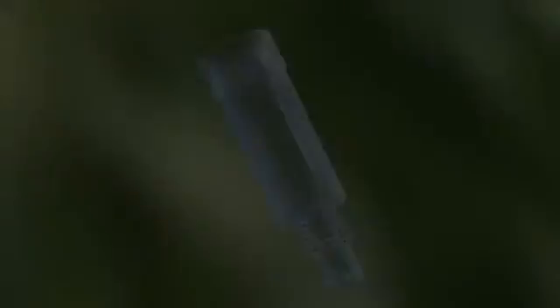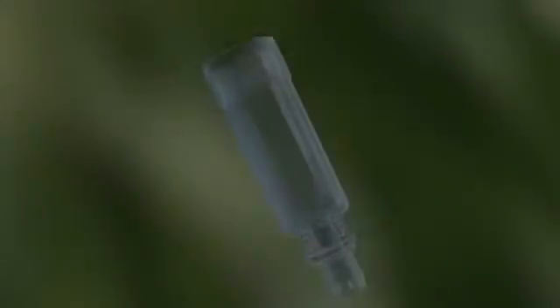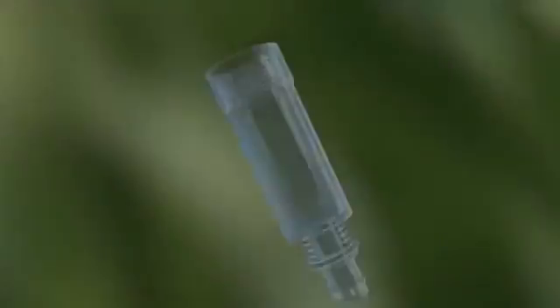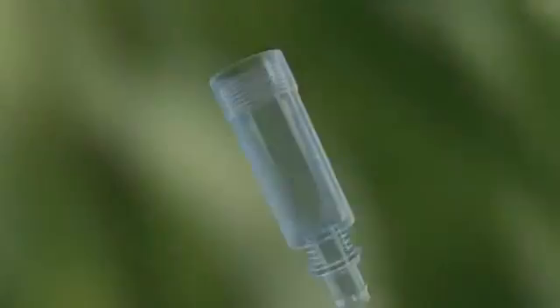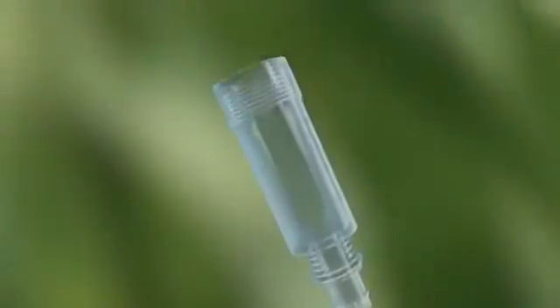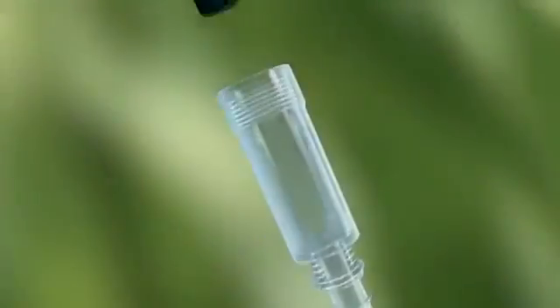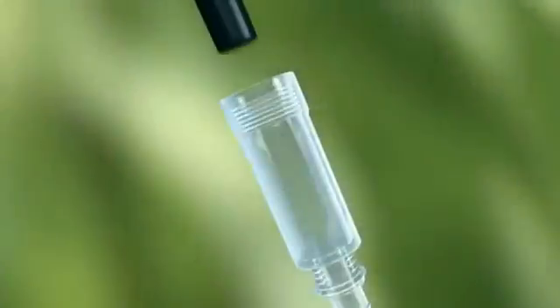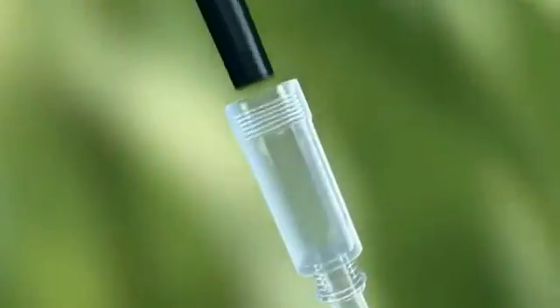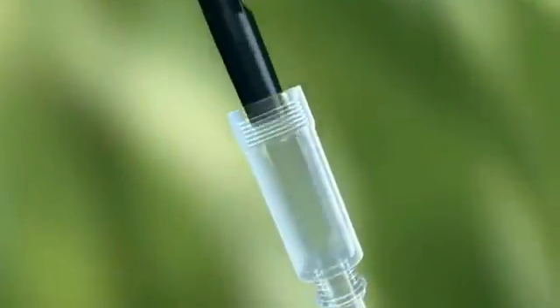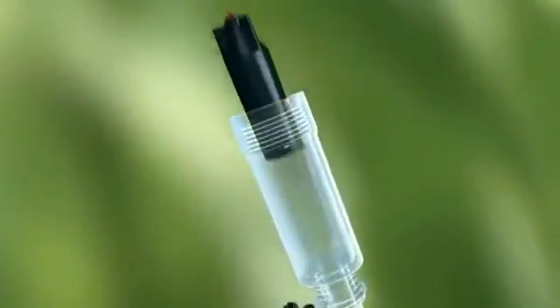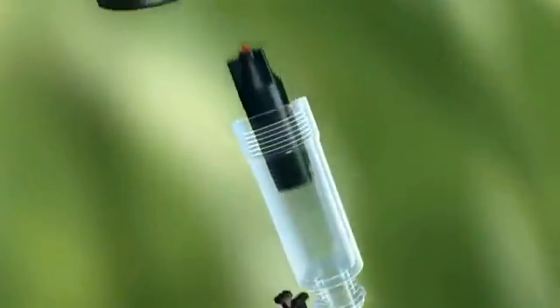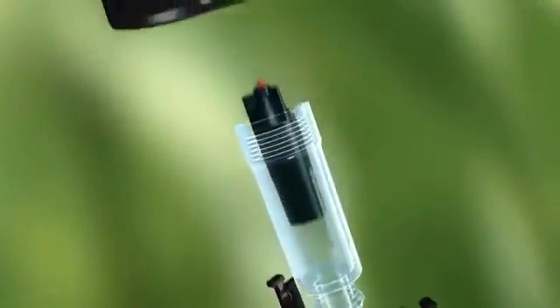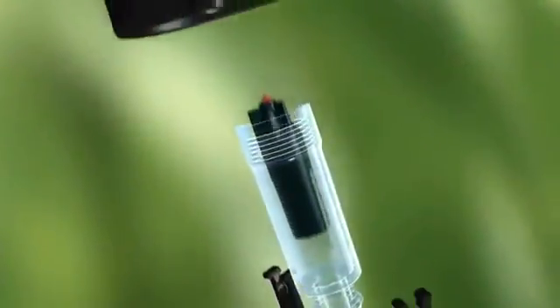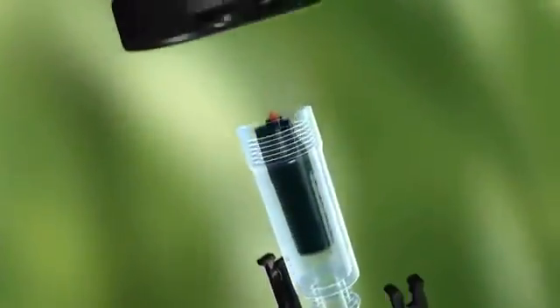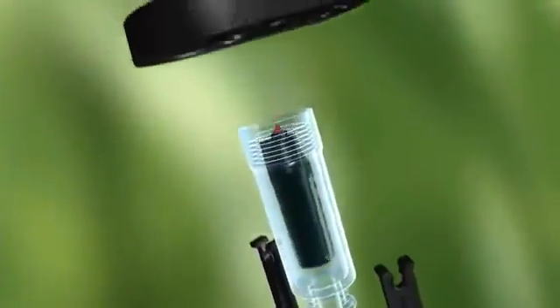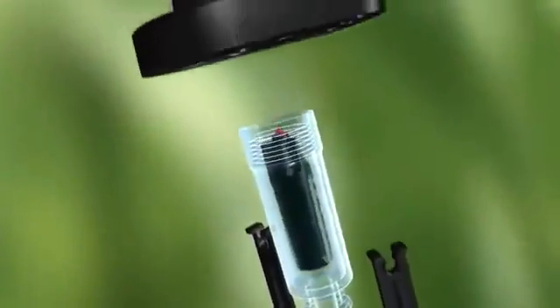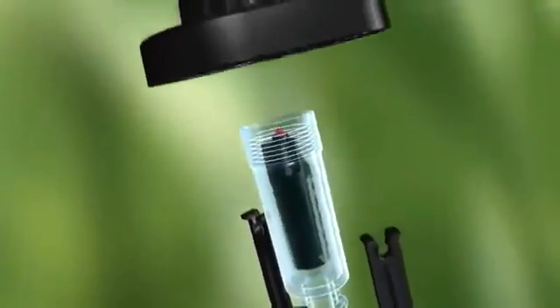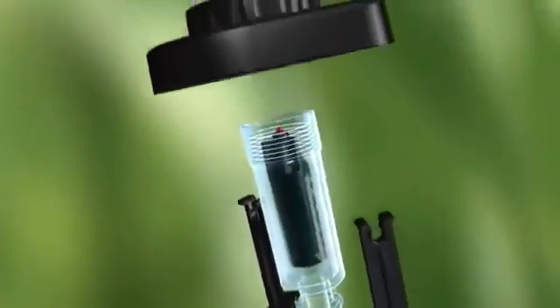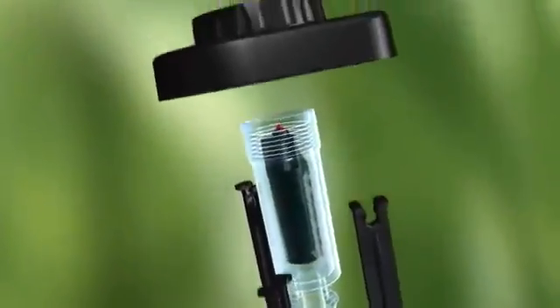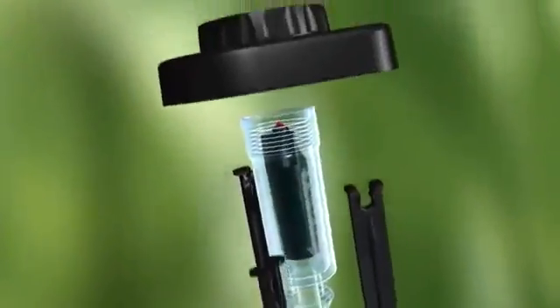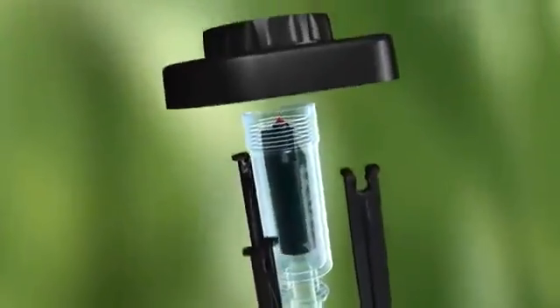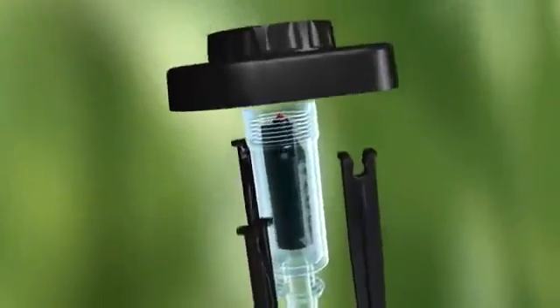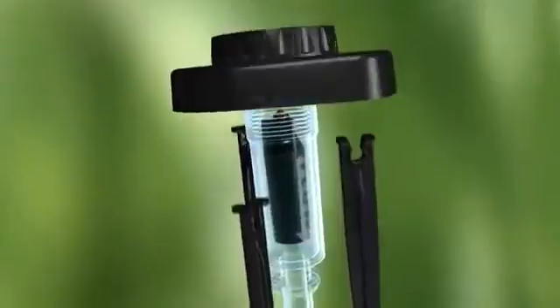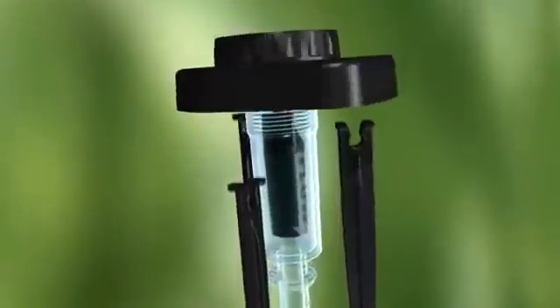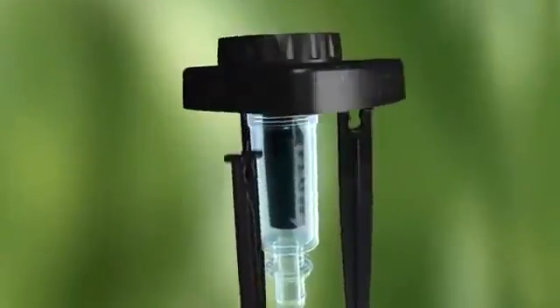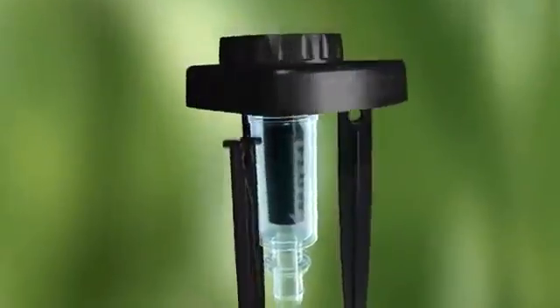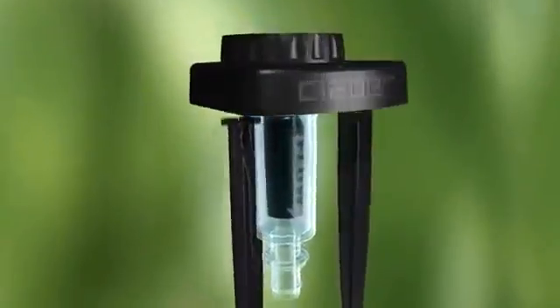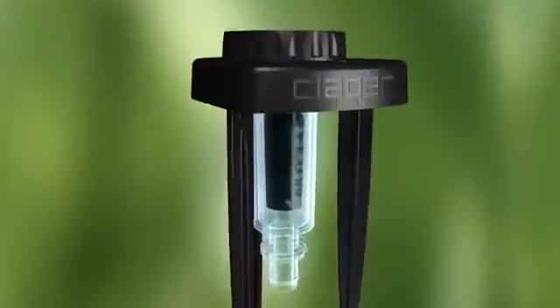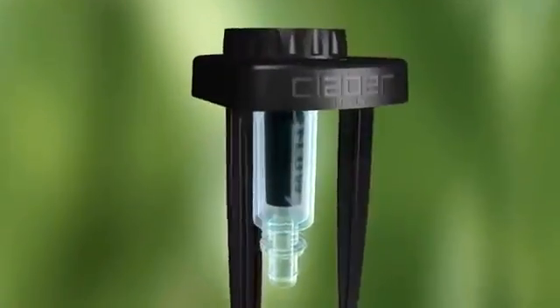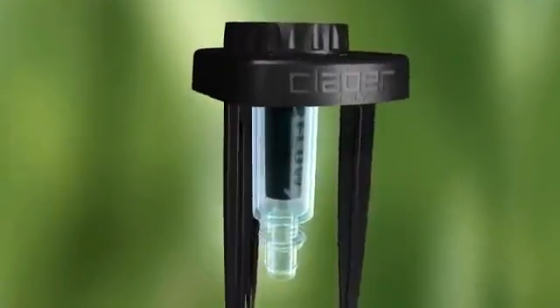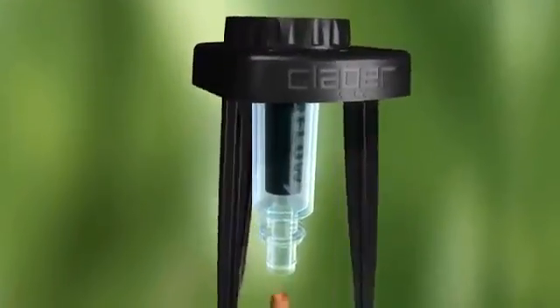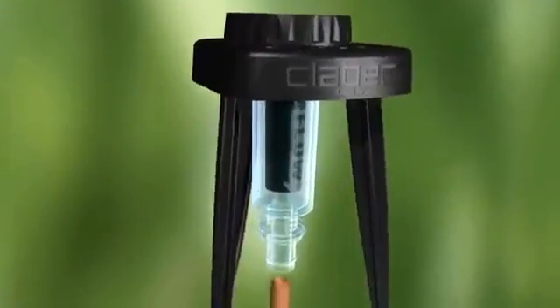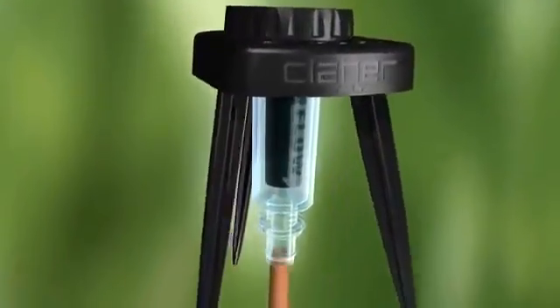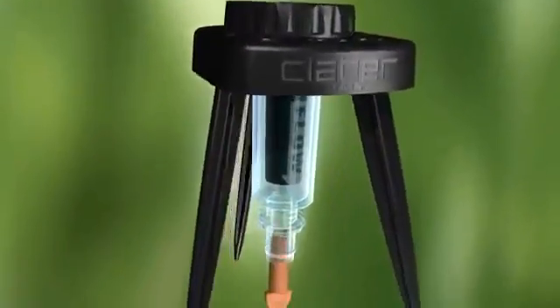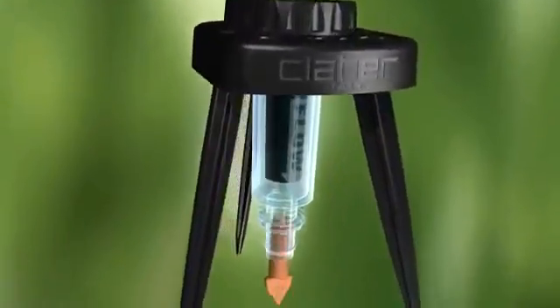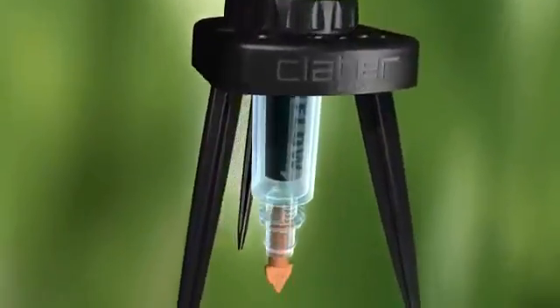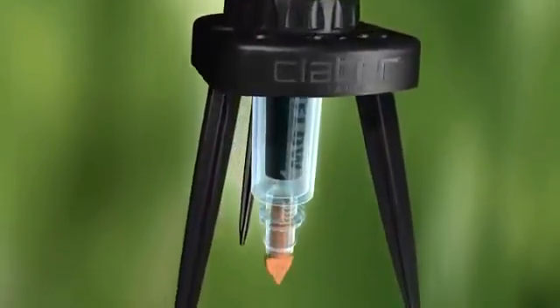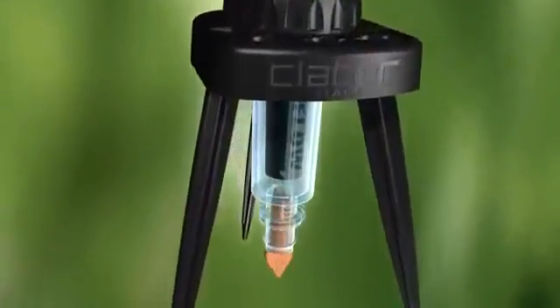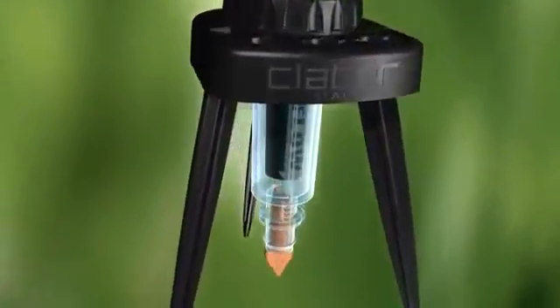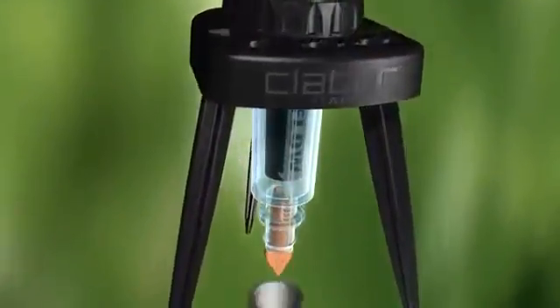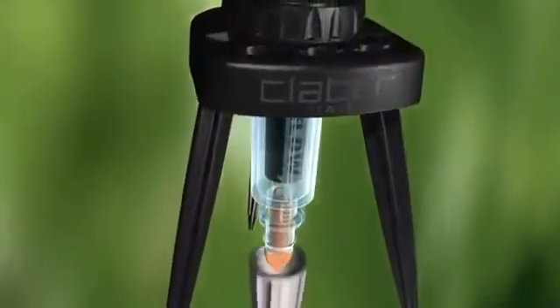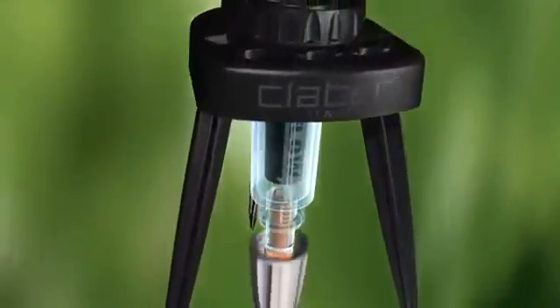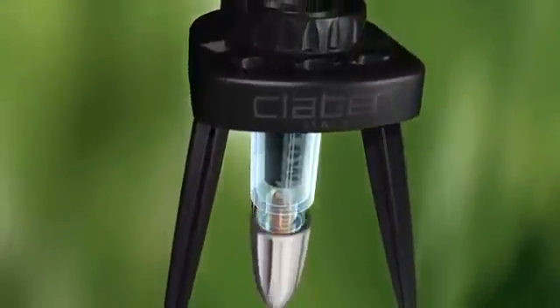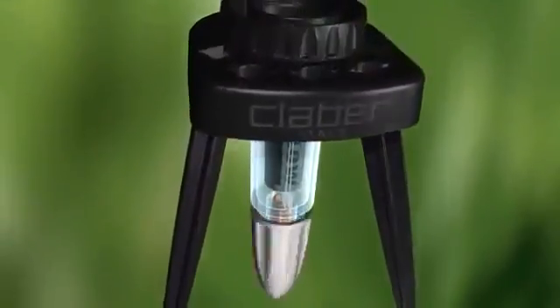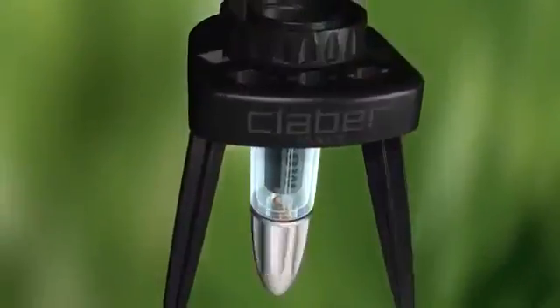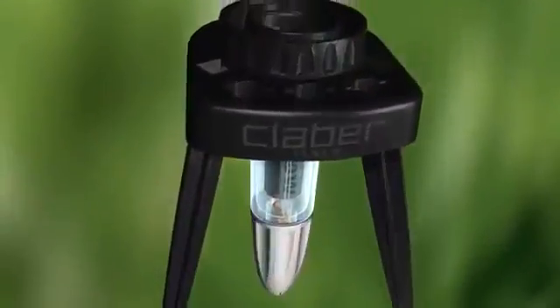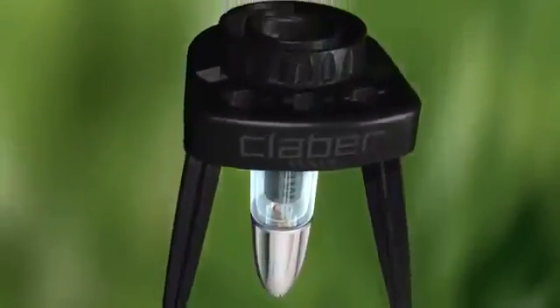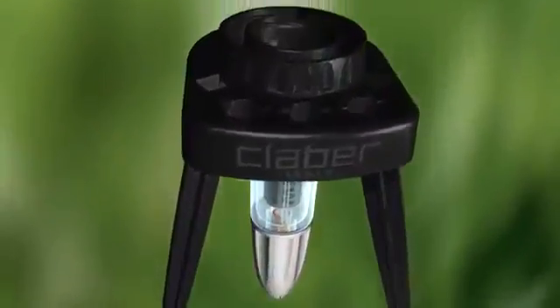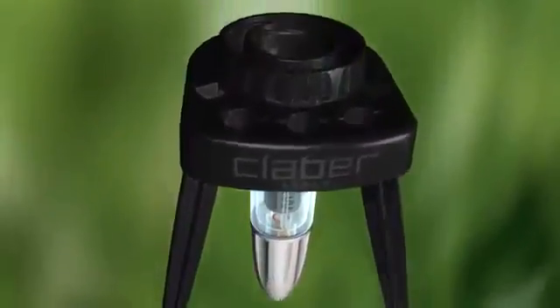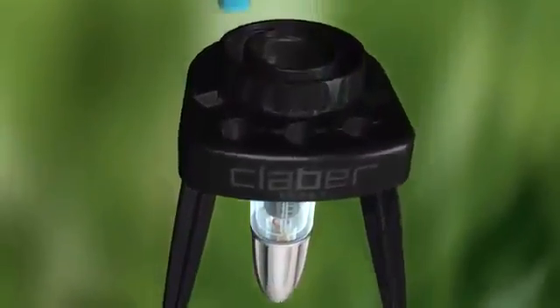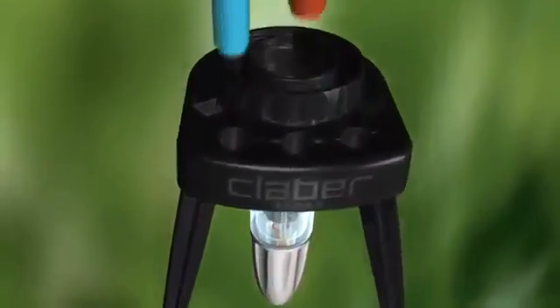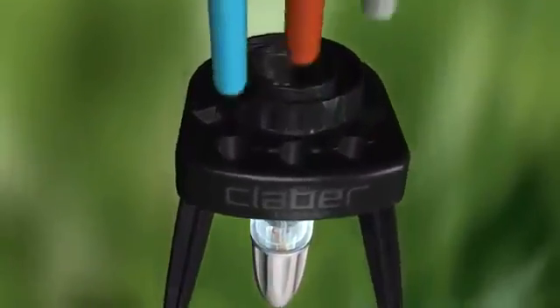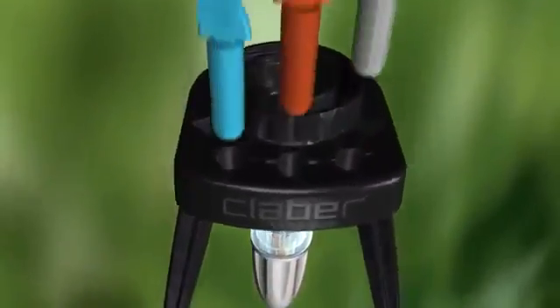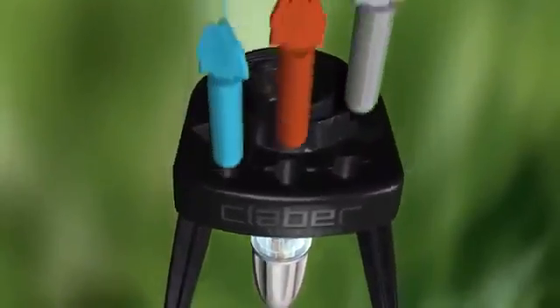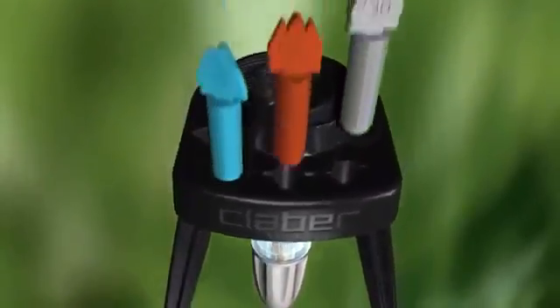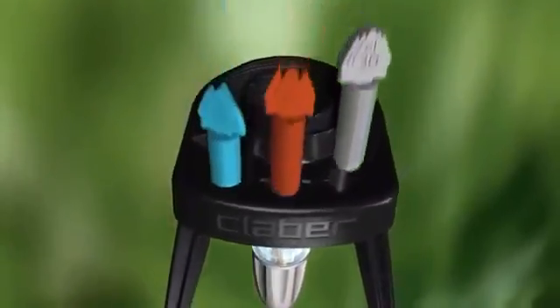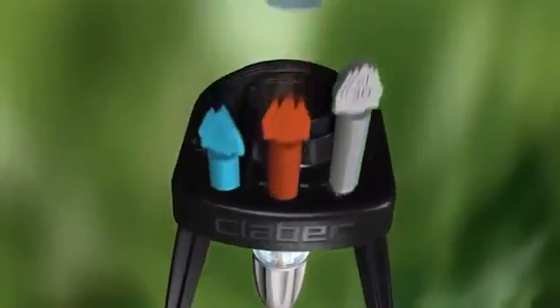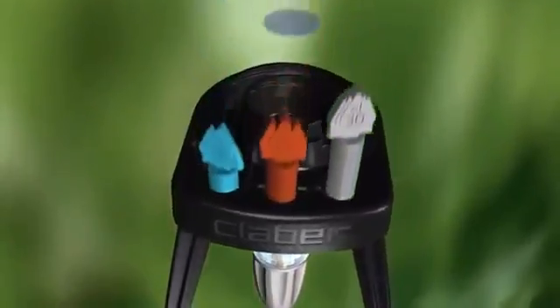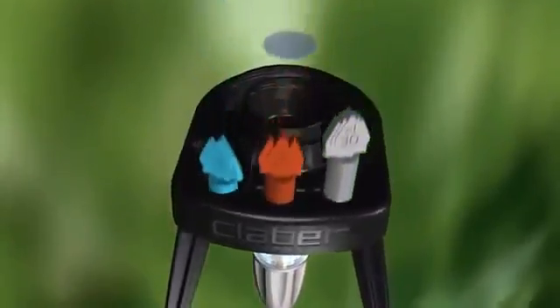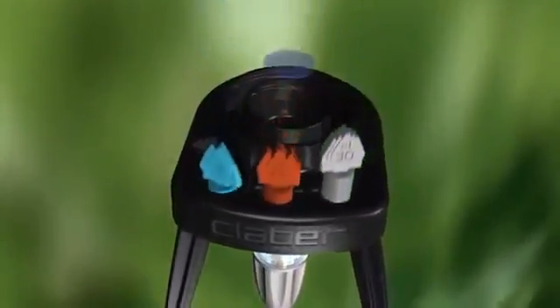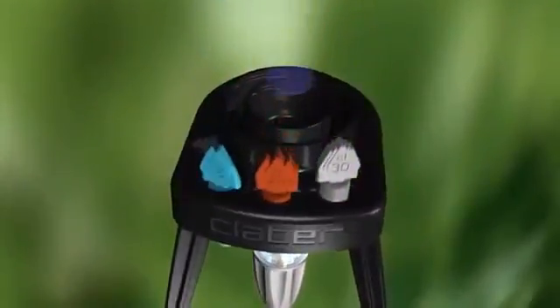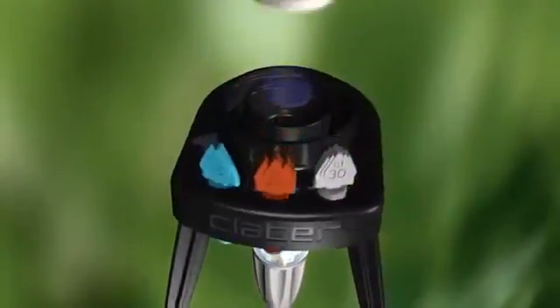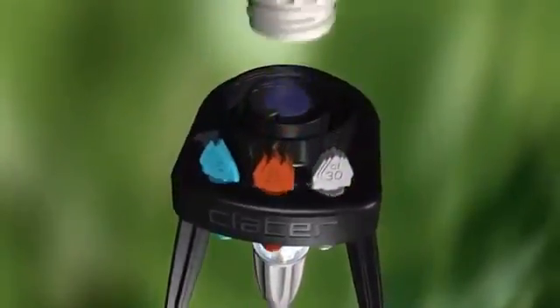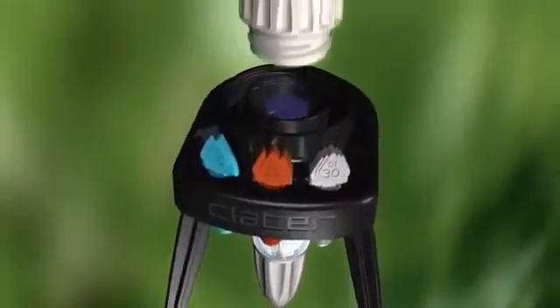But now, Klaber has come up with an innovative, versatile and simple answer: Idris, the automatic dripper.